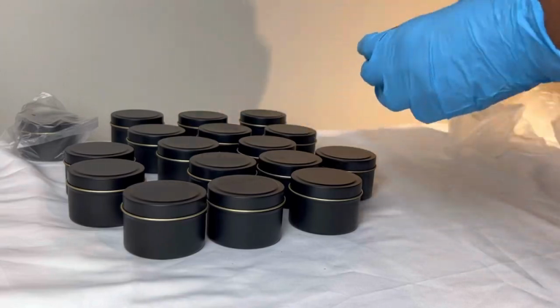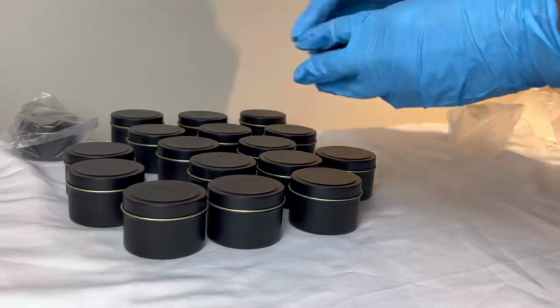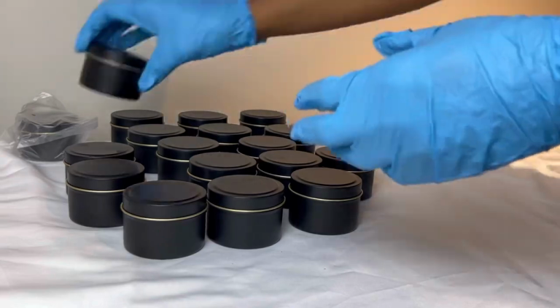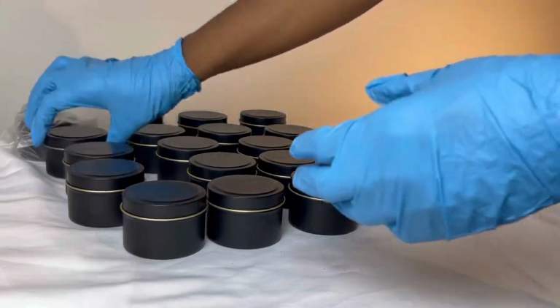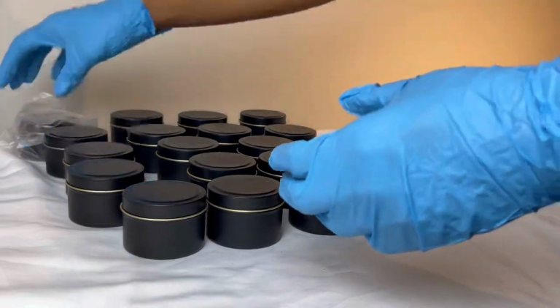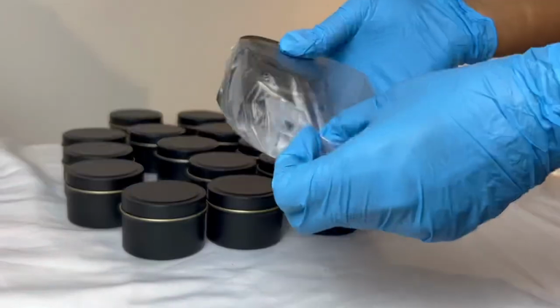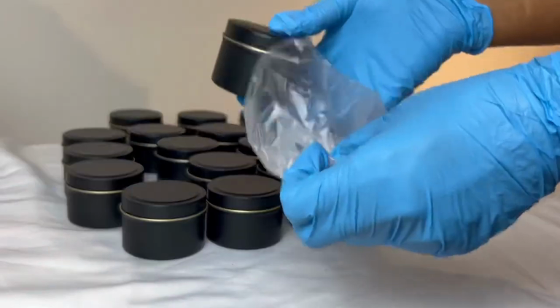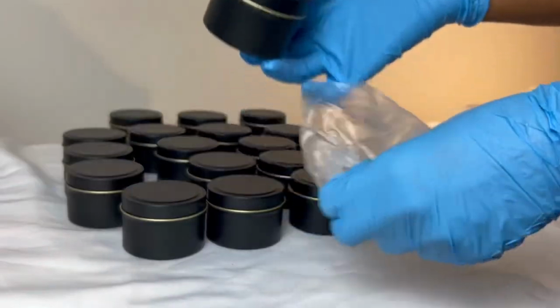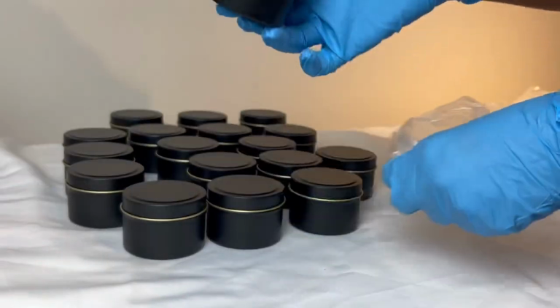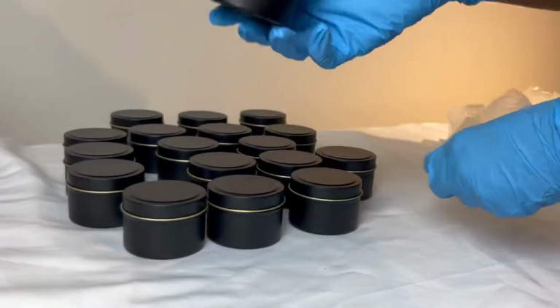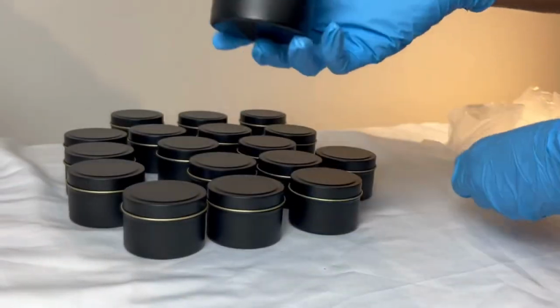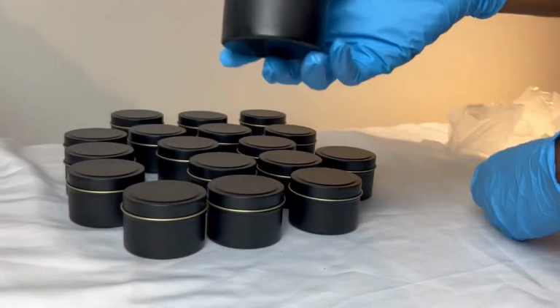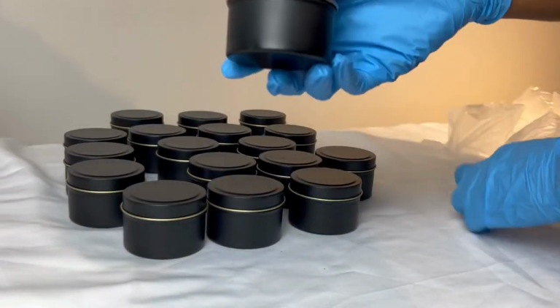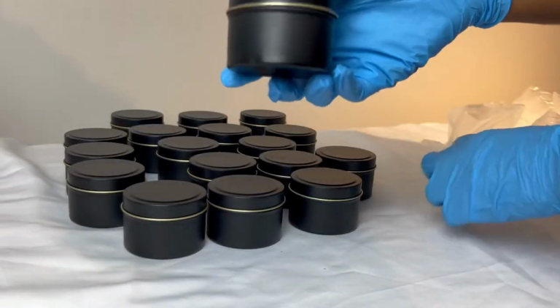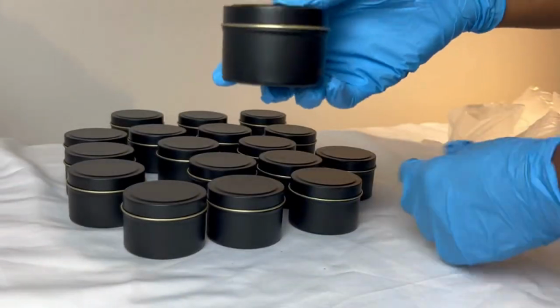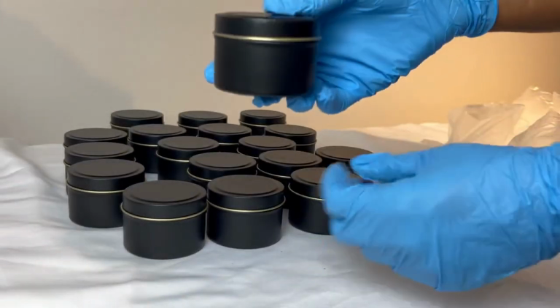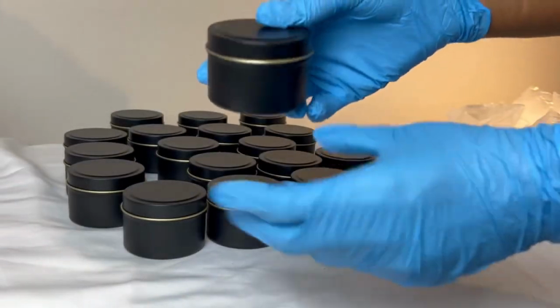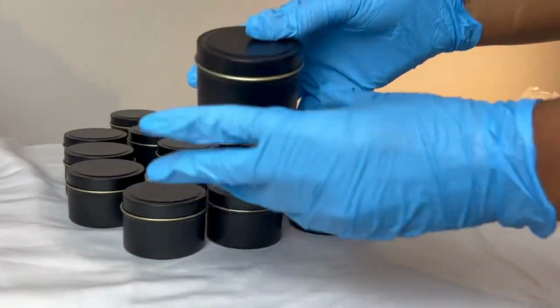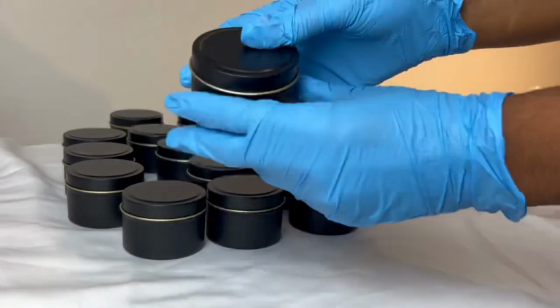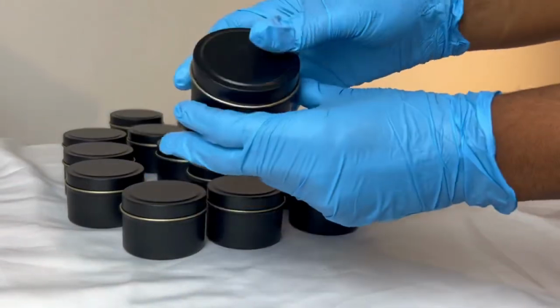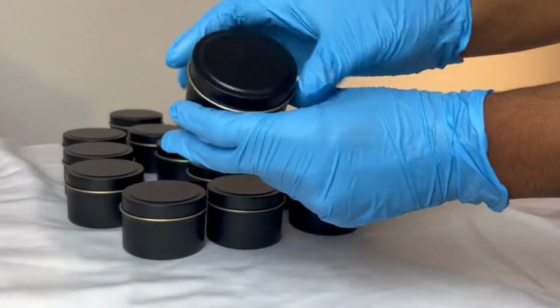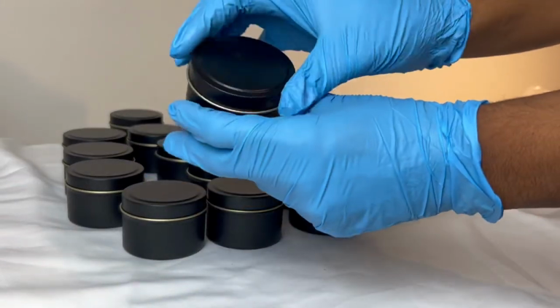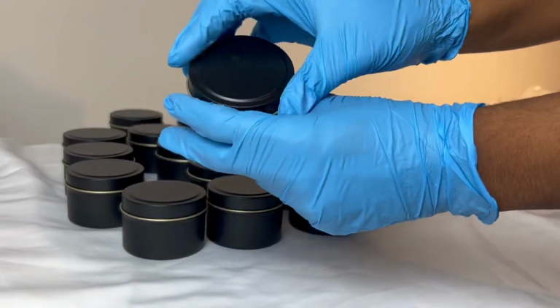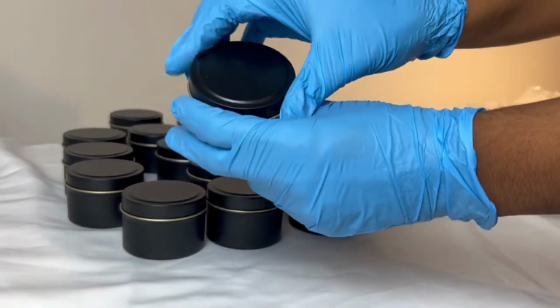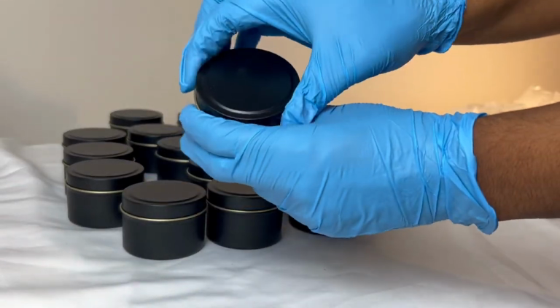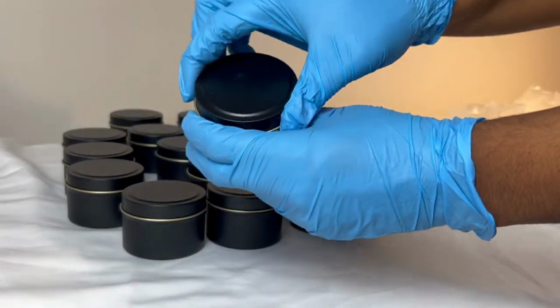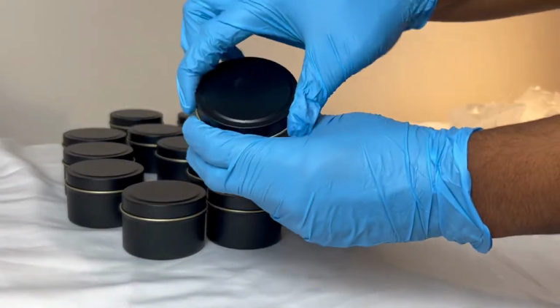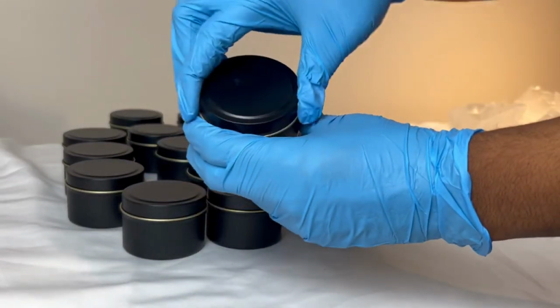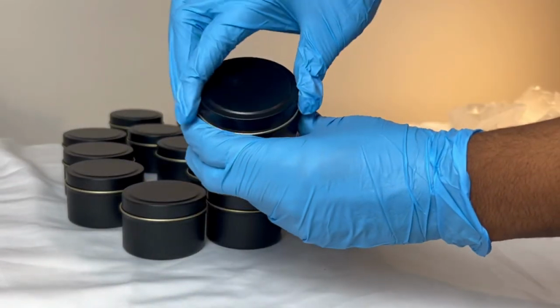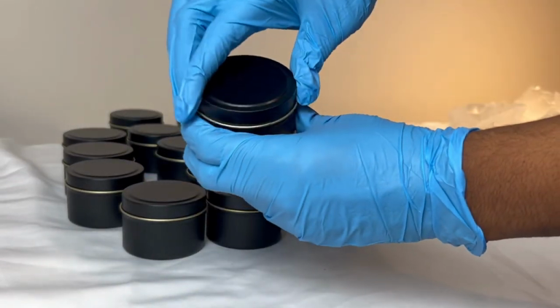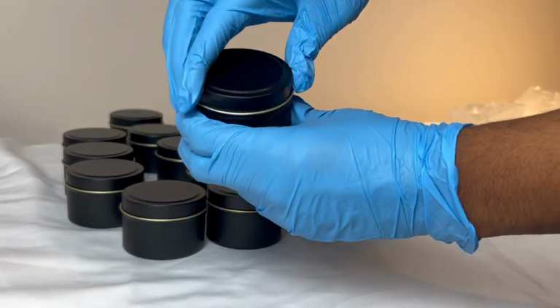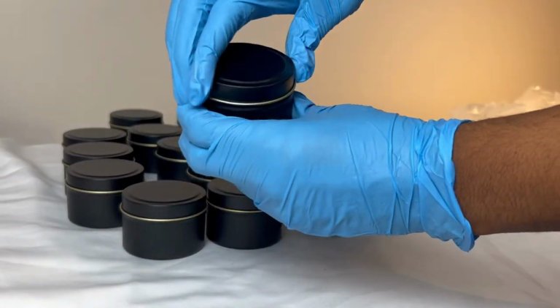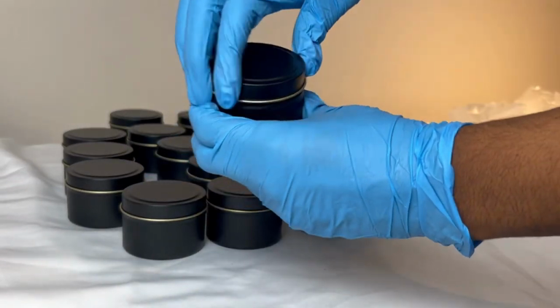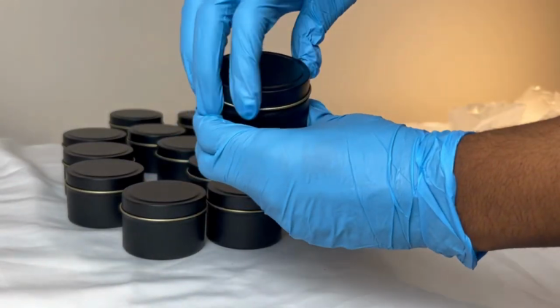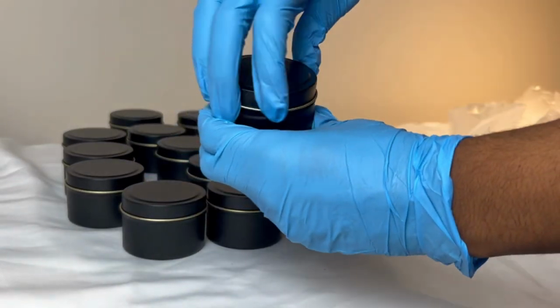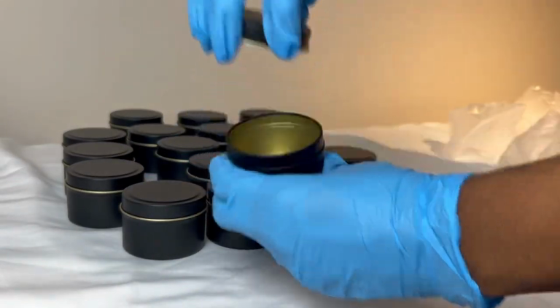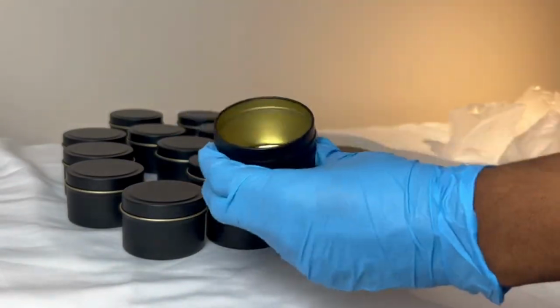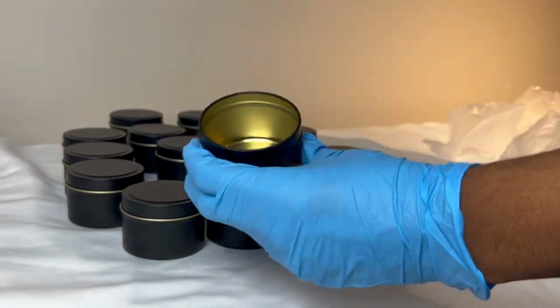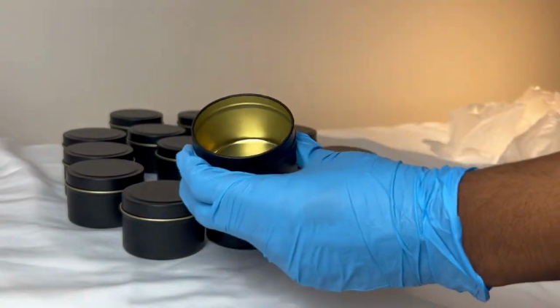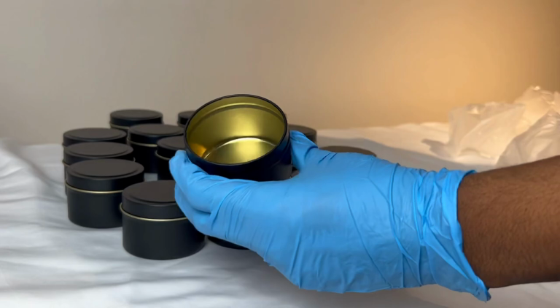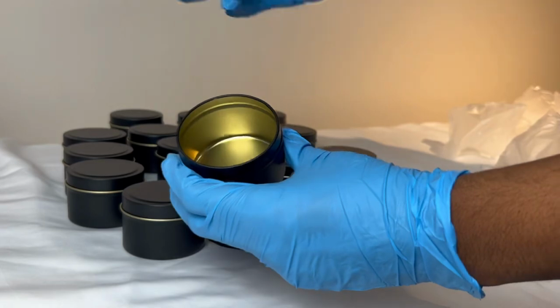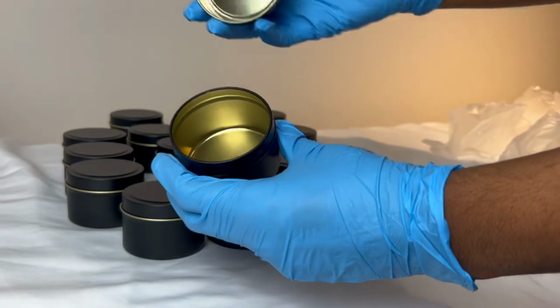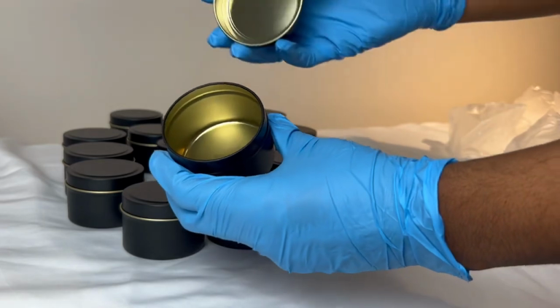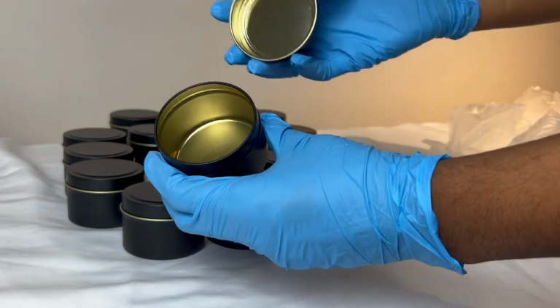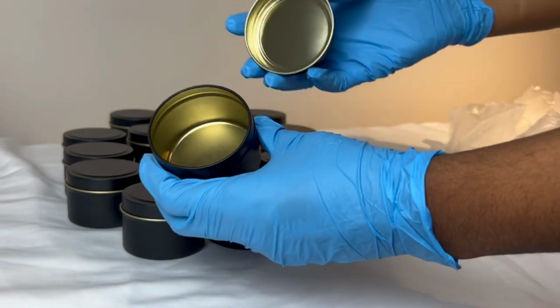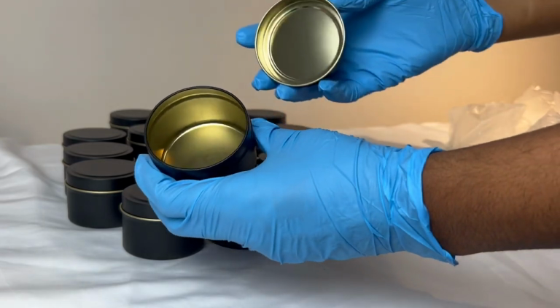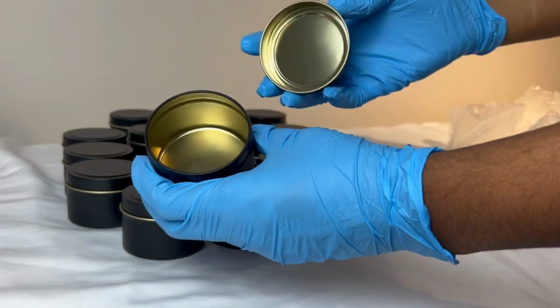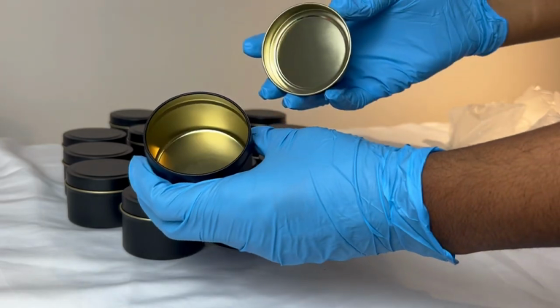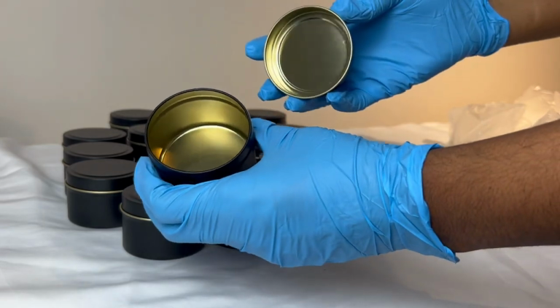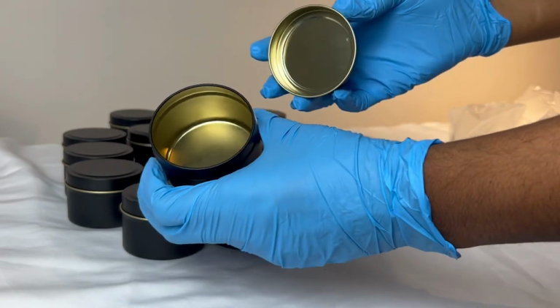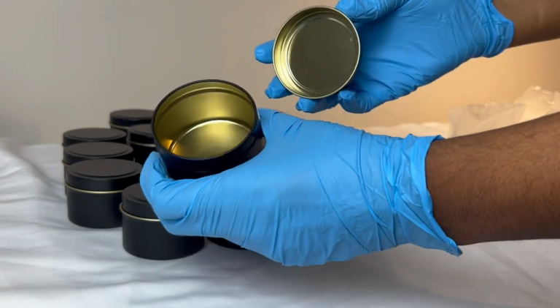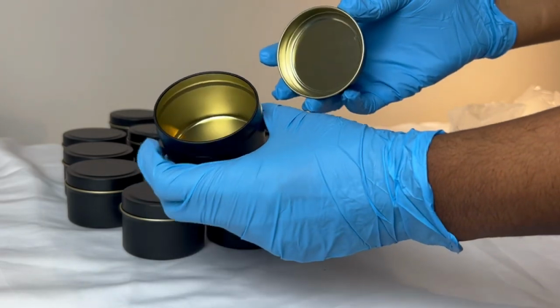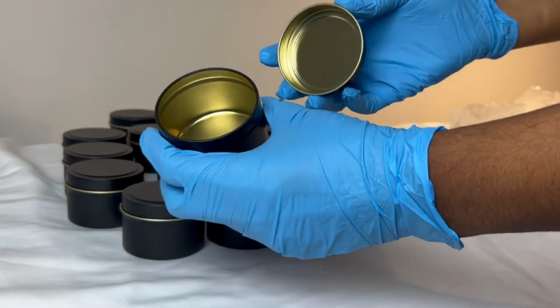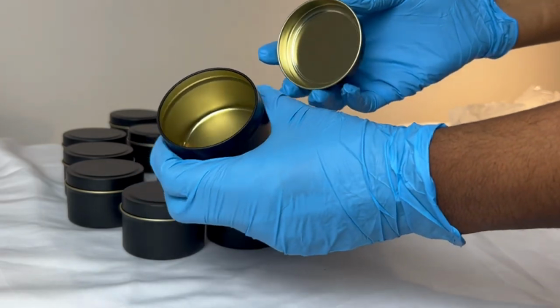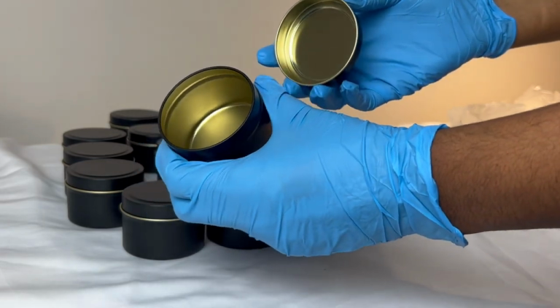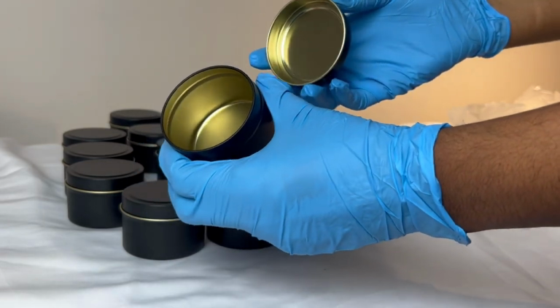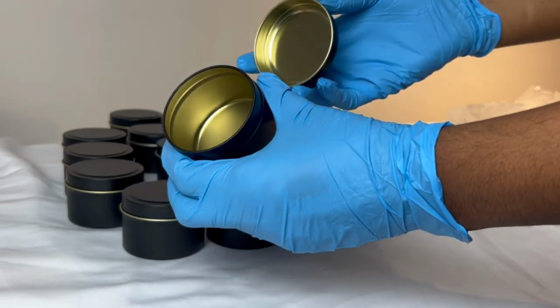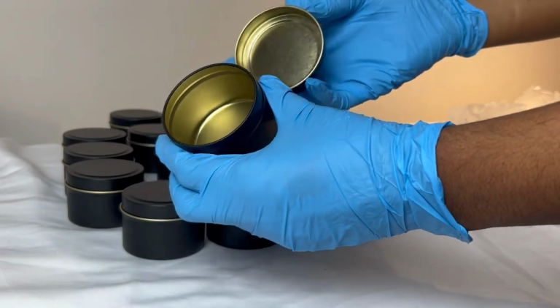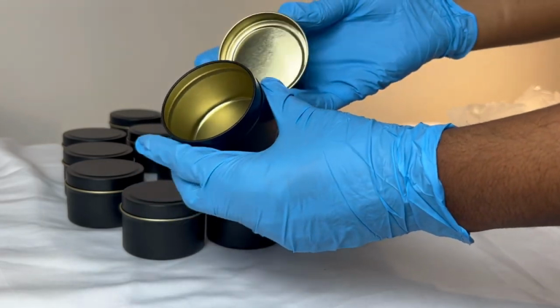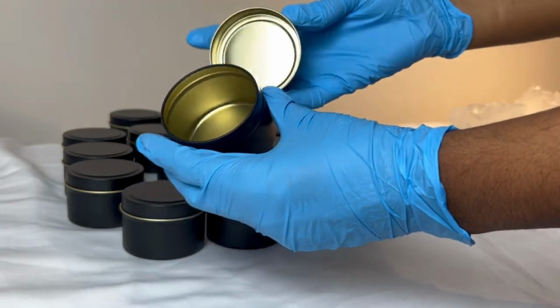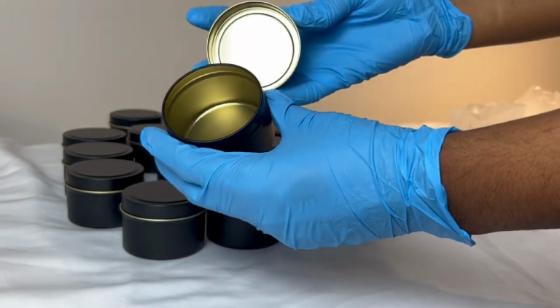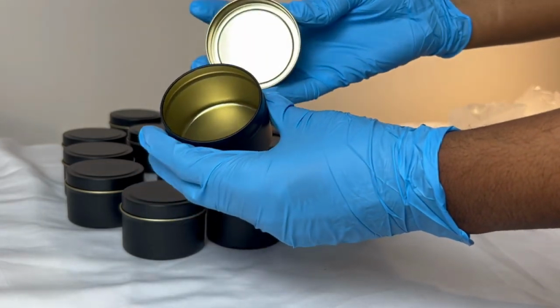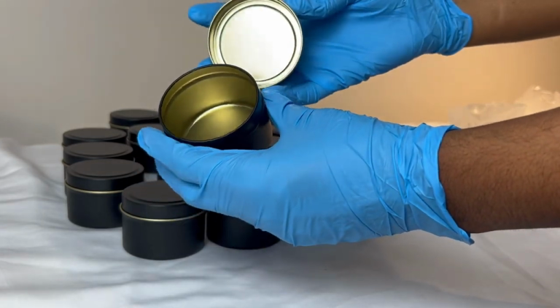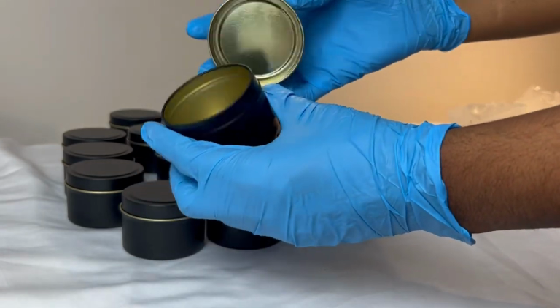These are our 4 ounce black tins. They are matte black on the outside and gold on the inside.